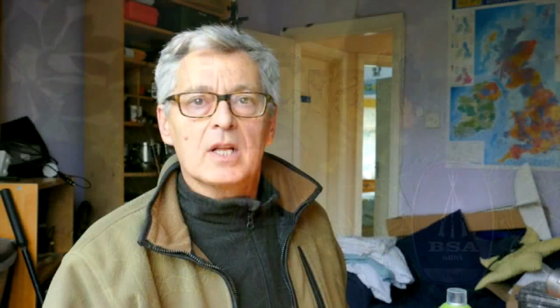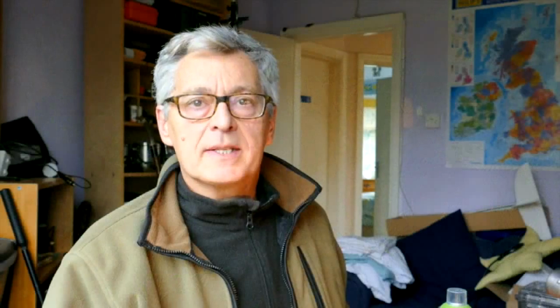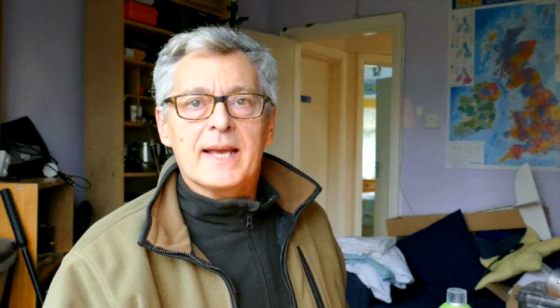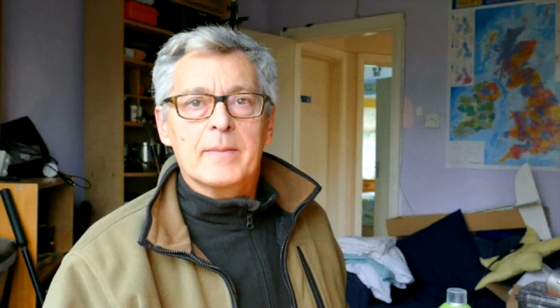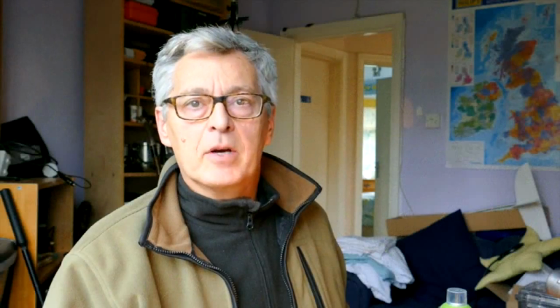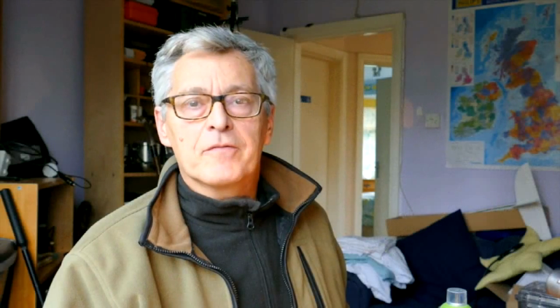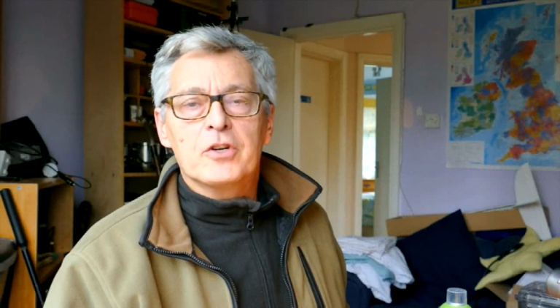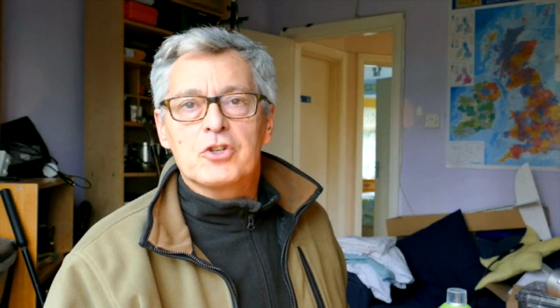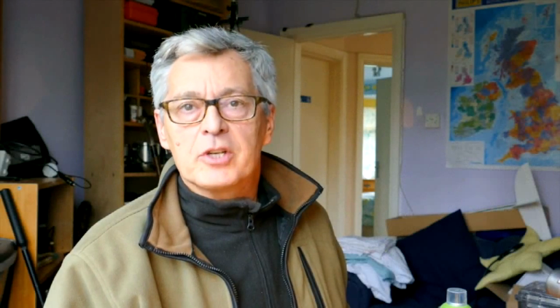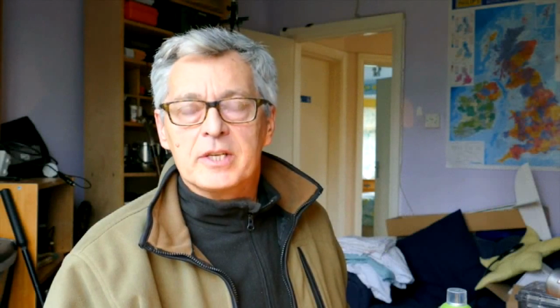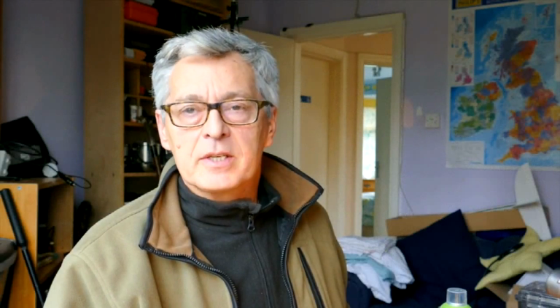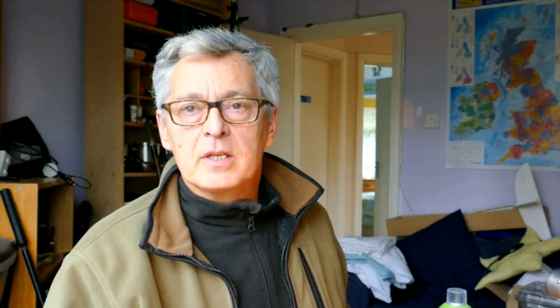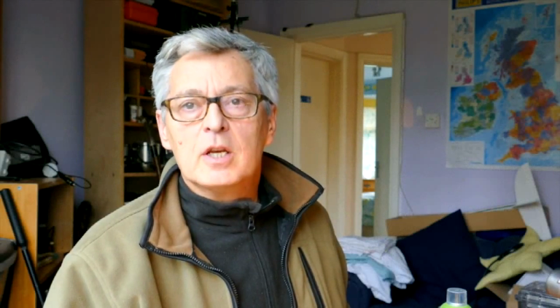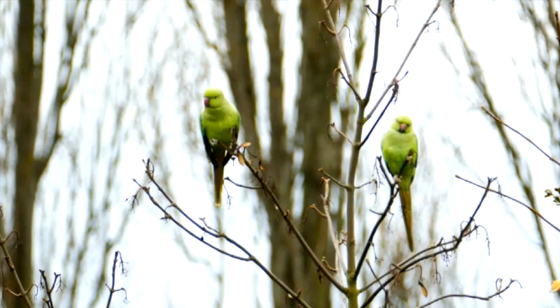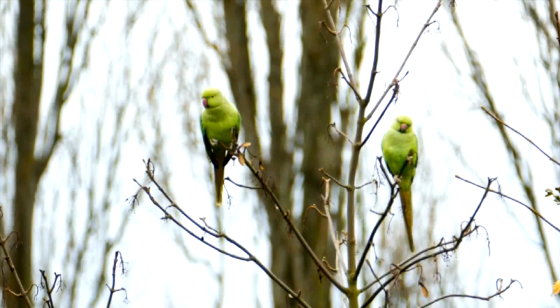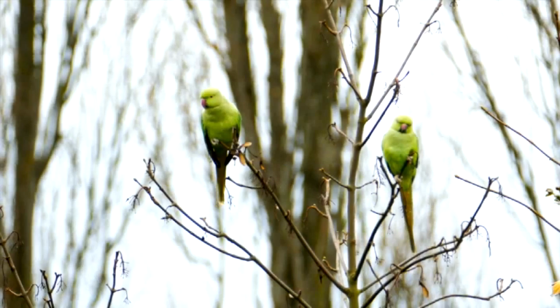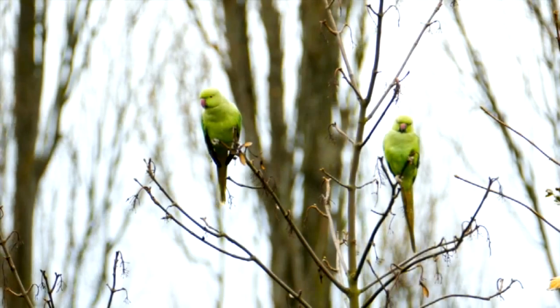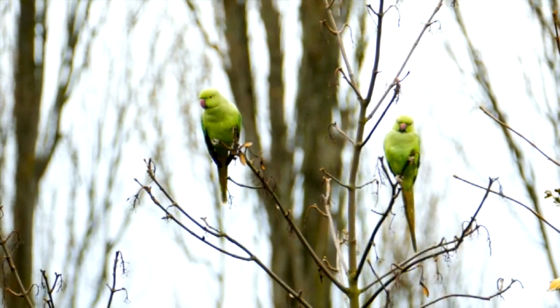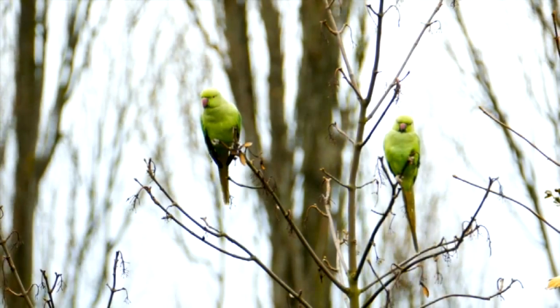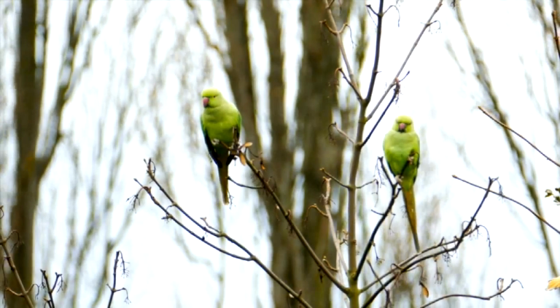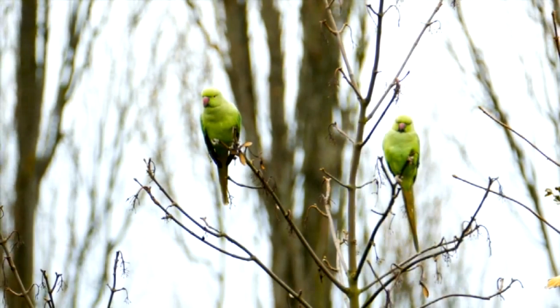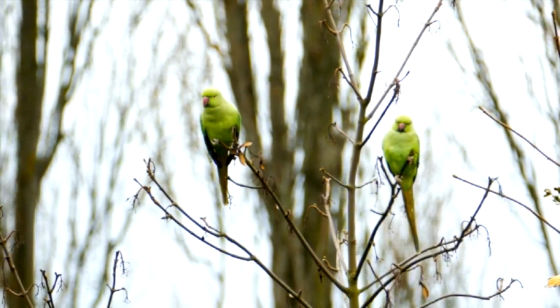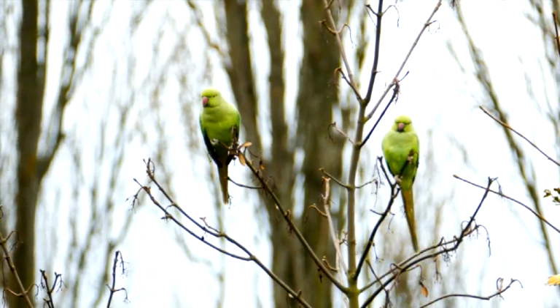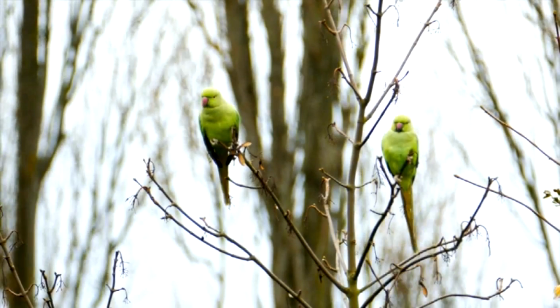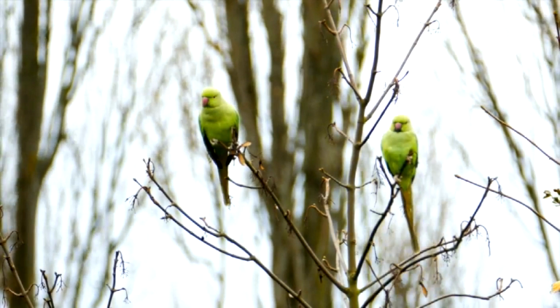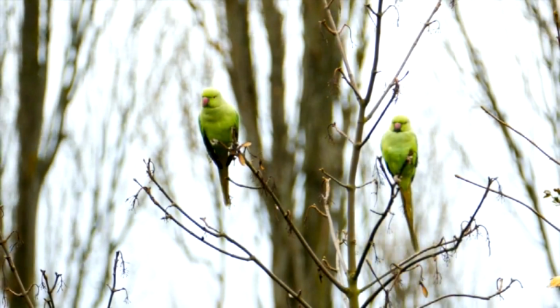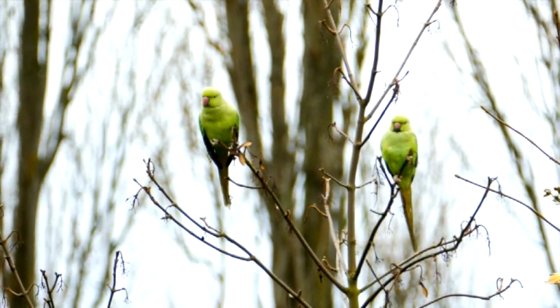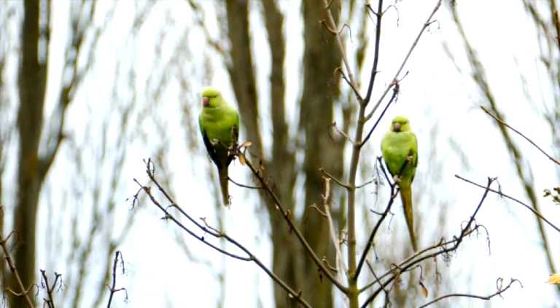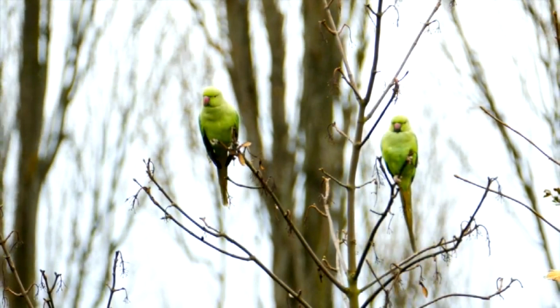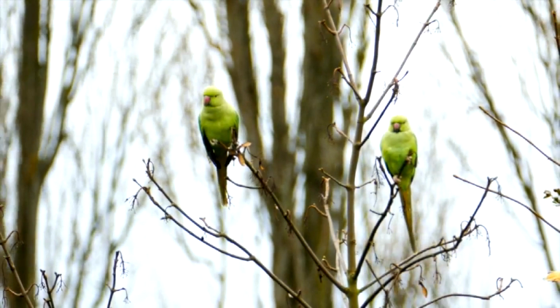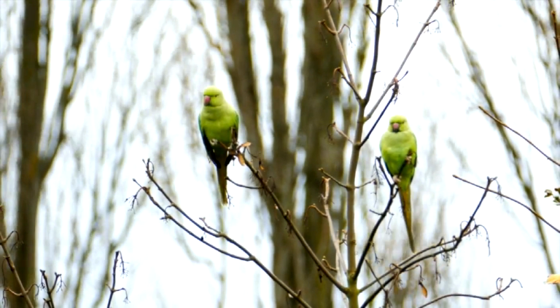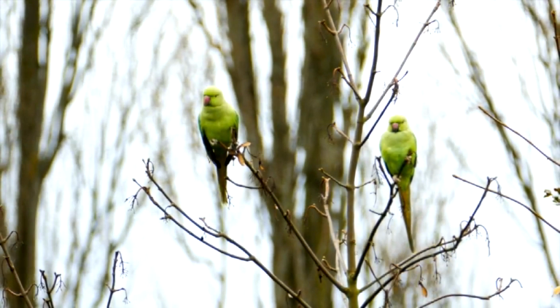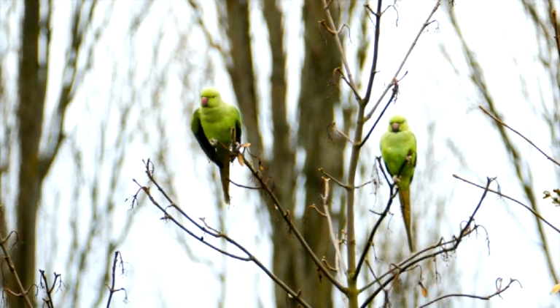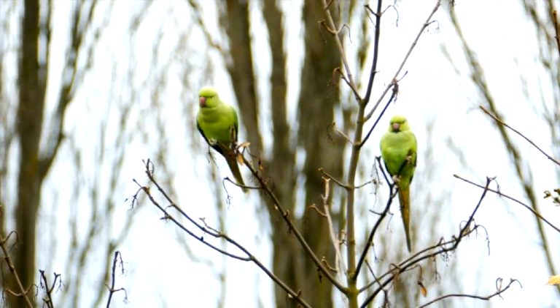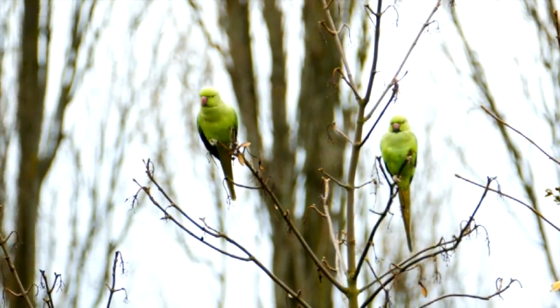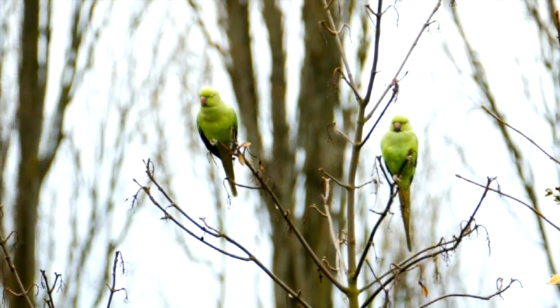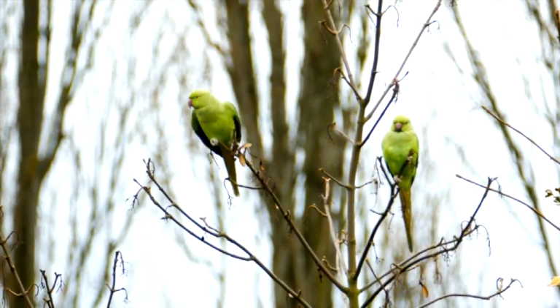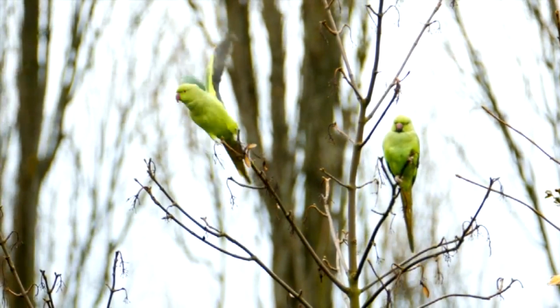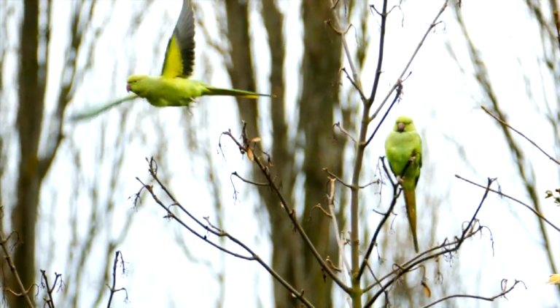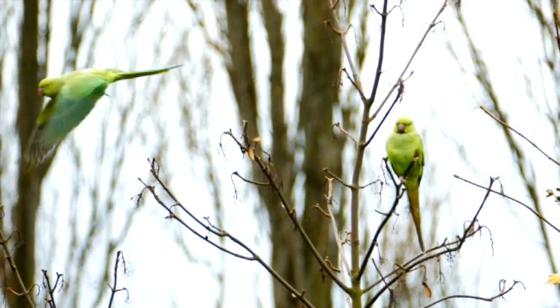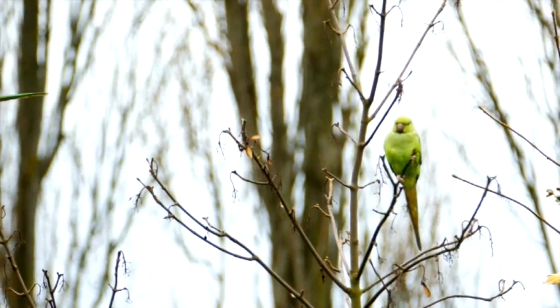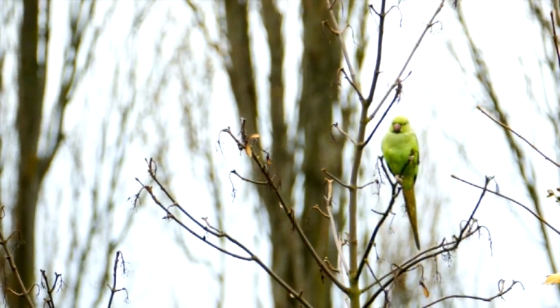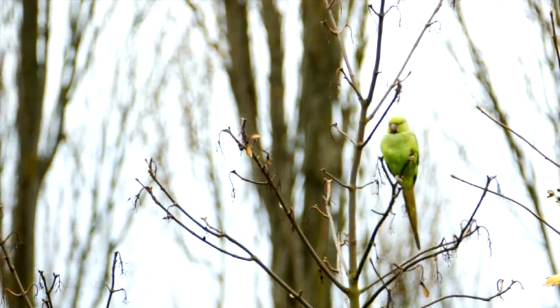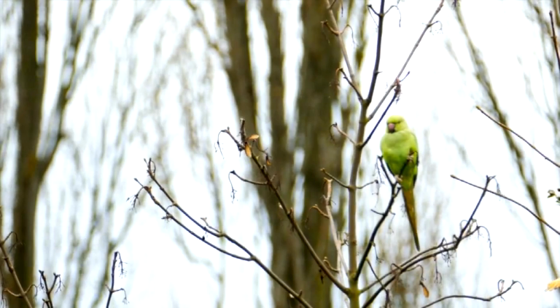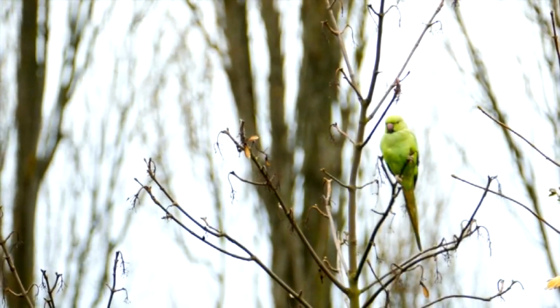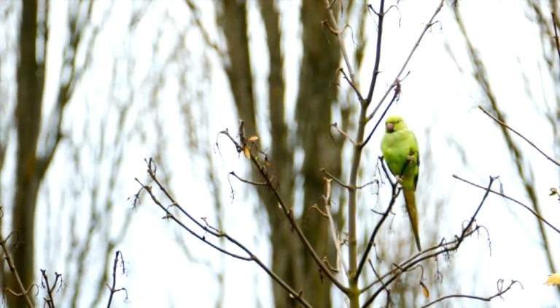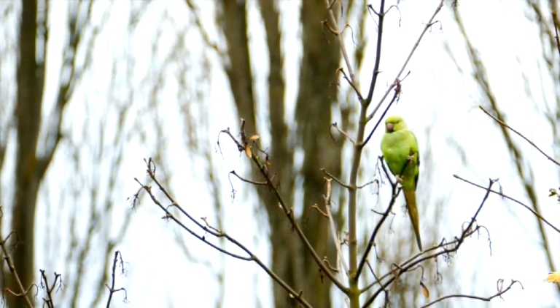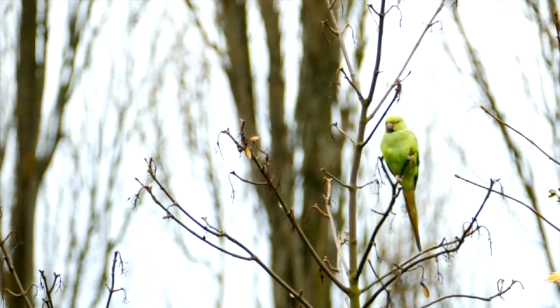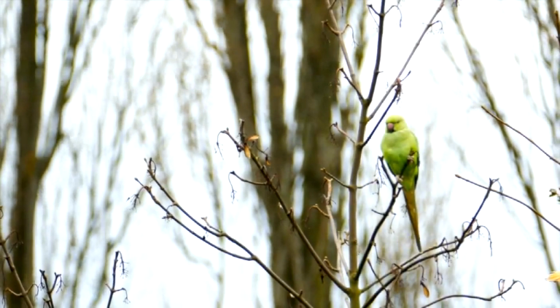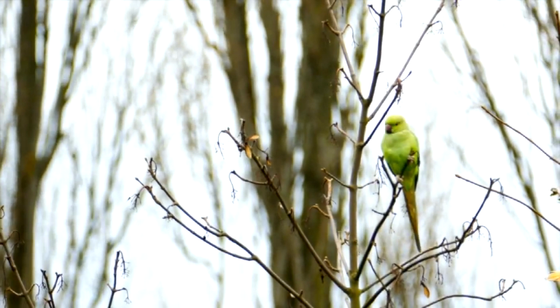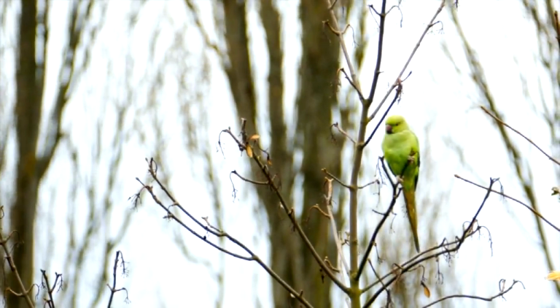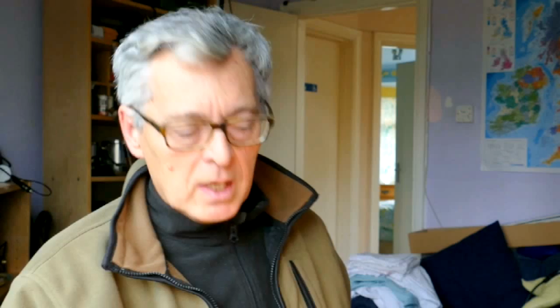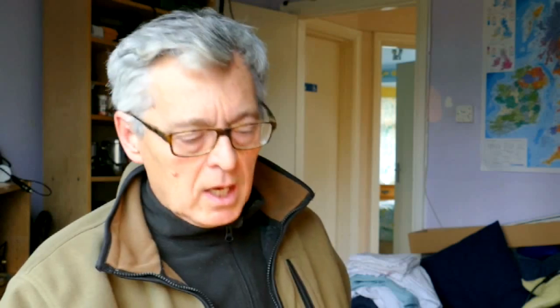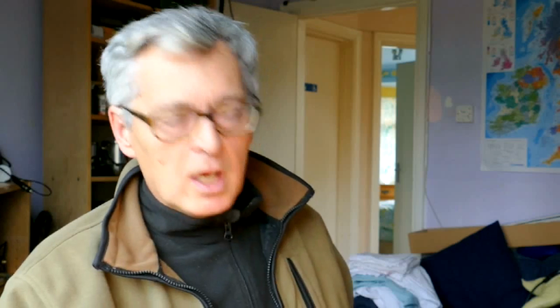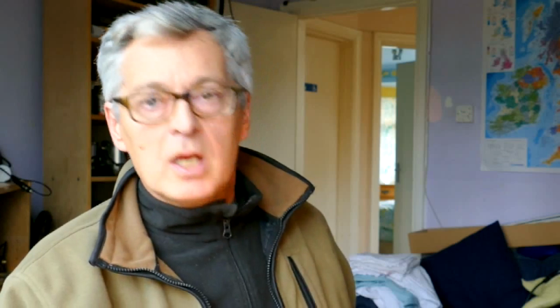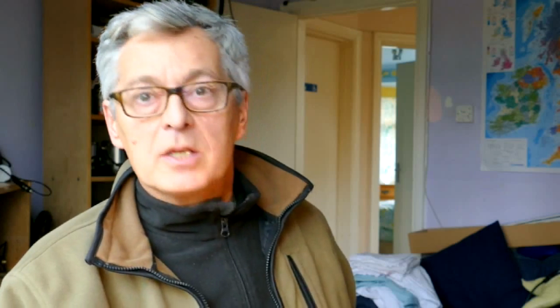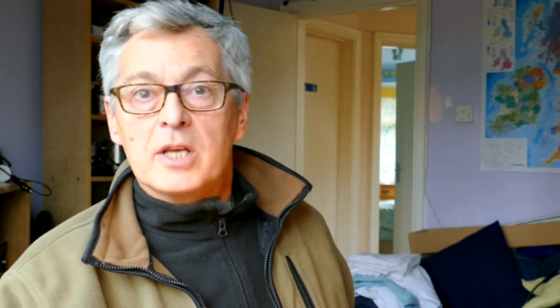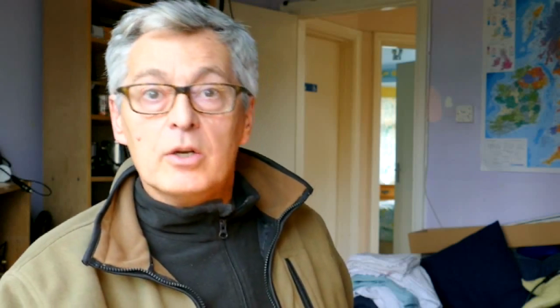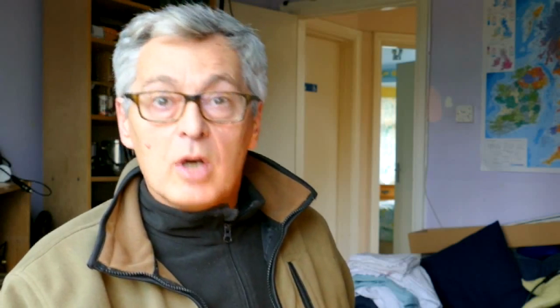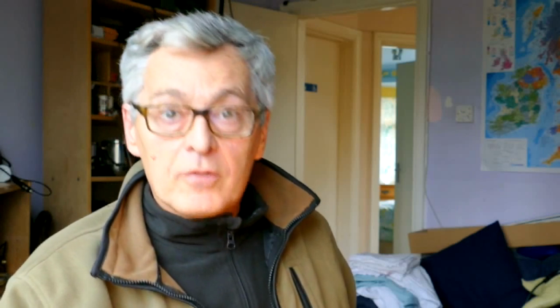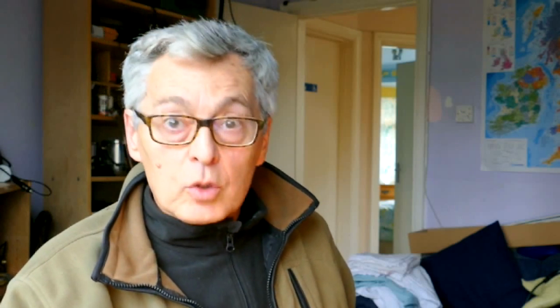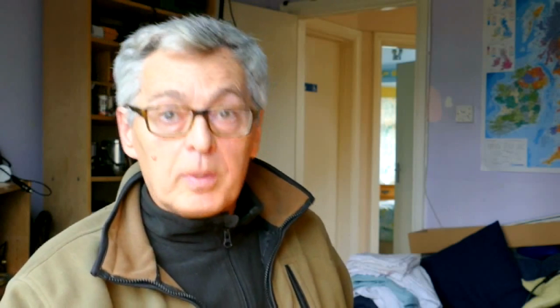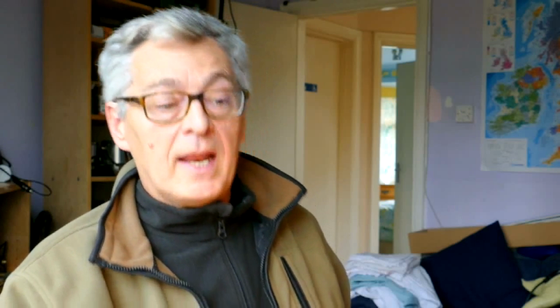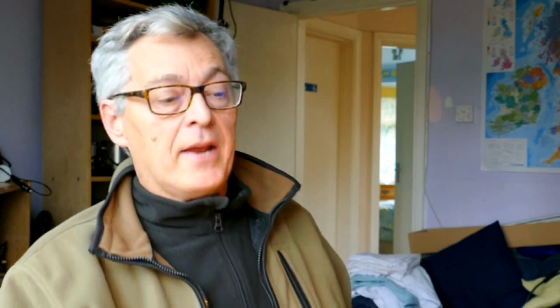Parakeets are attacking my fruit trees. There's not a lot I can do about it while they stay up in the trees because I can't get a safe shot at them. So I've got a plan.